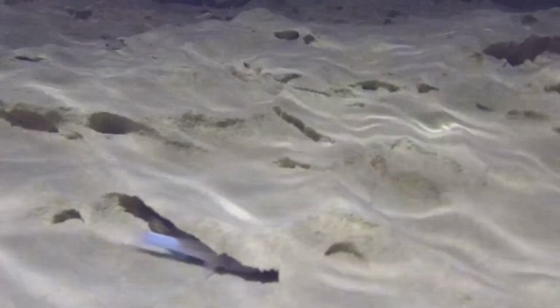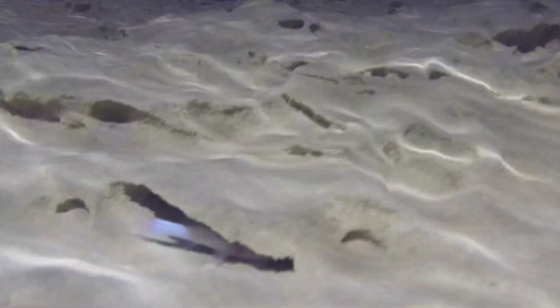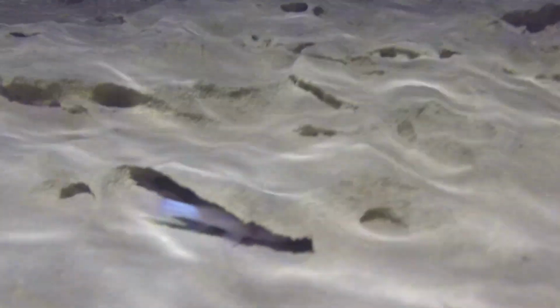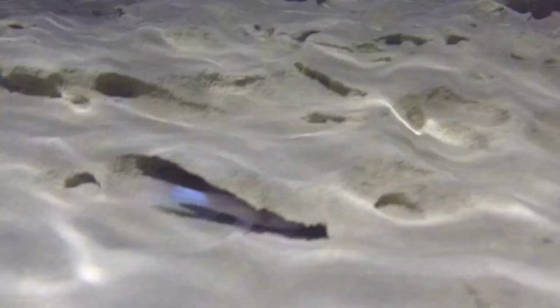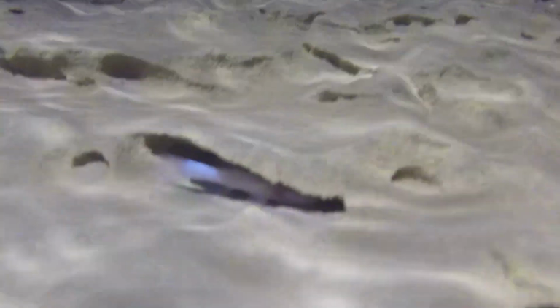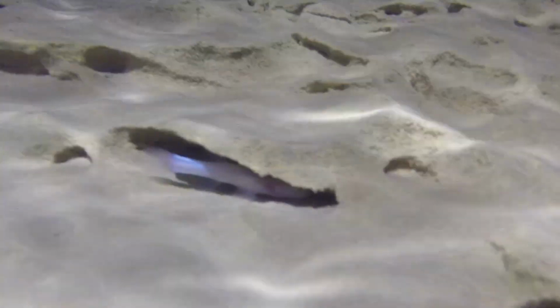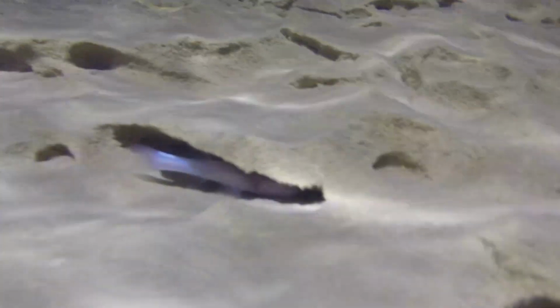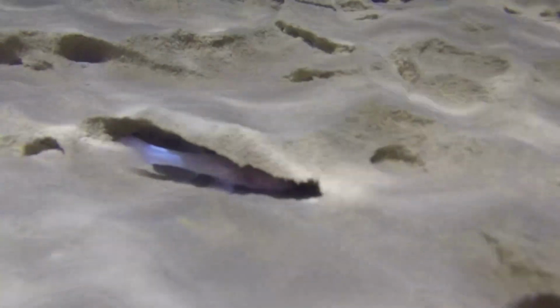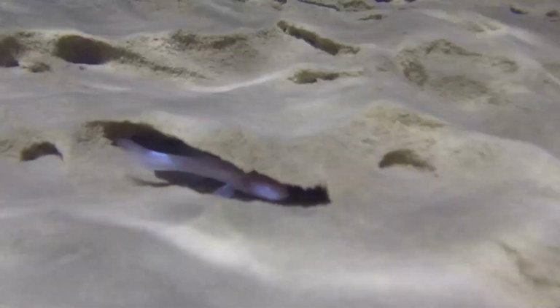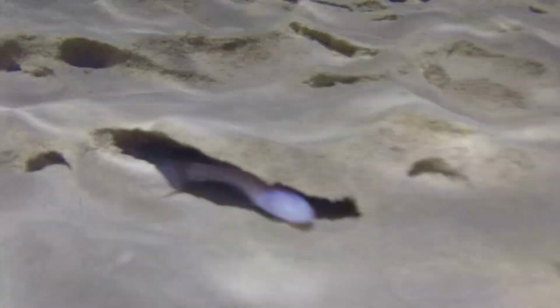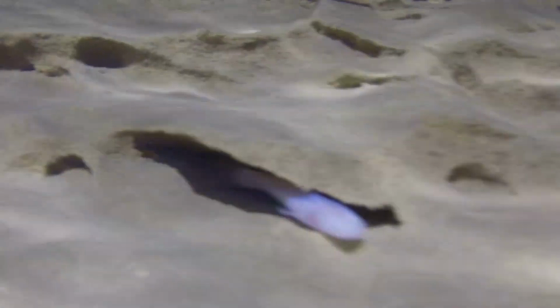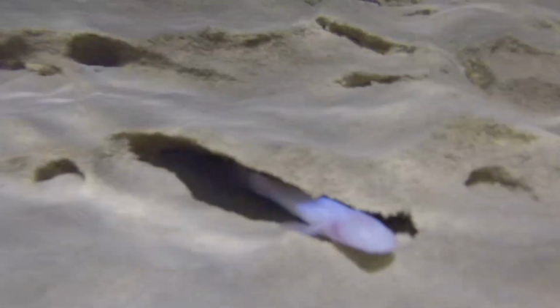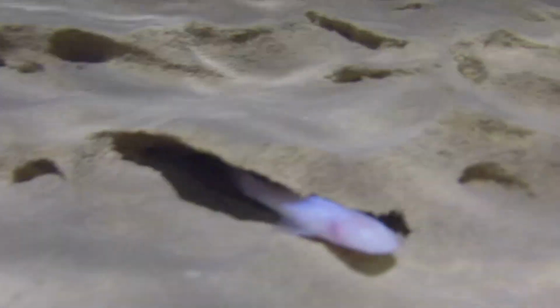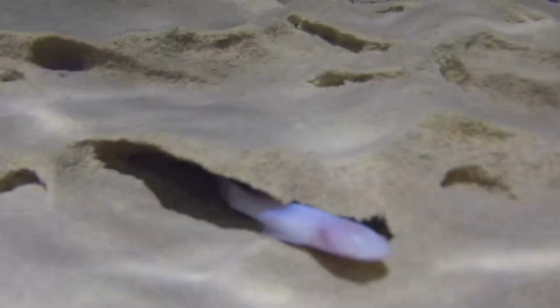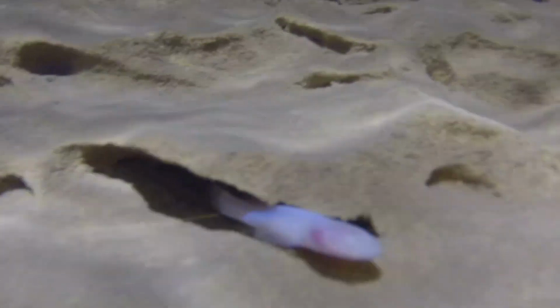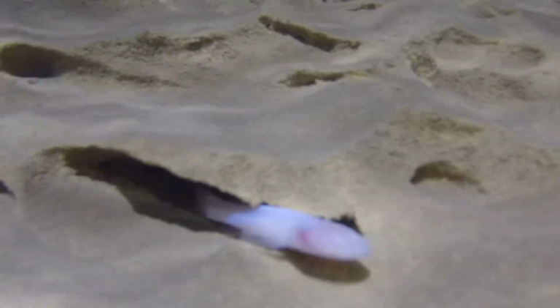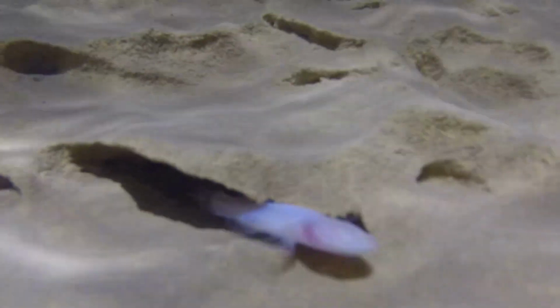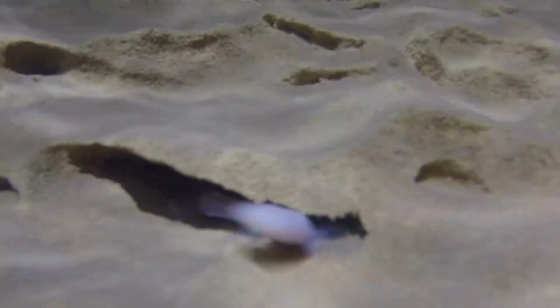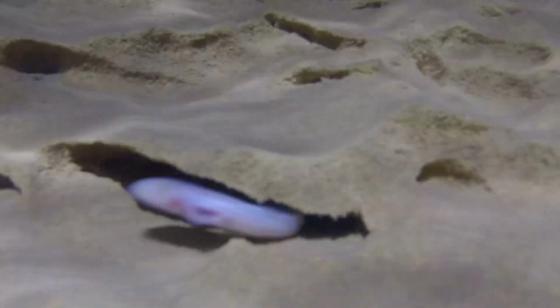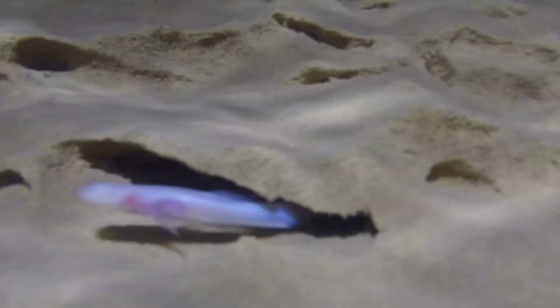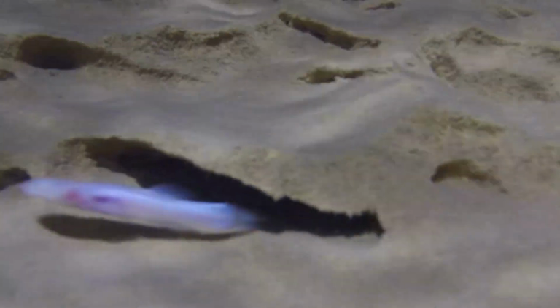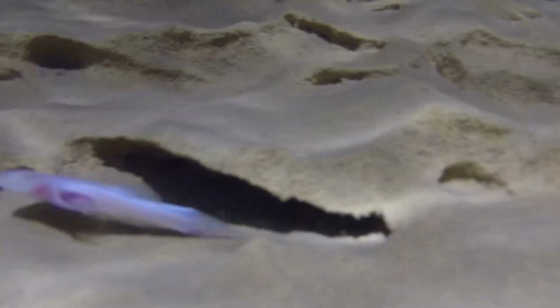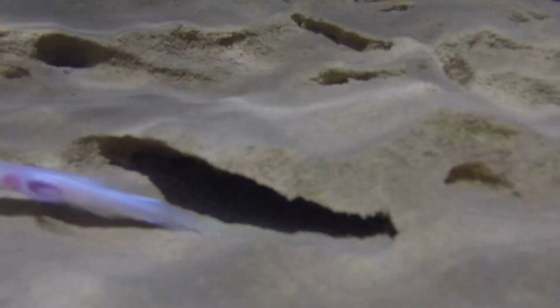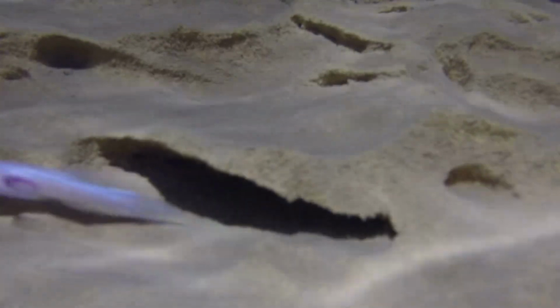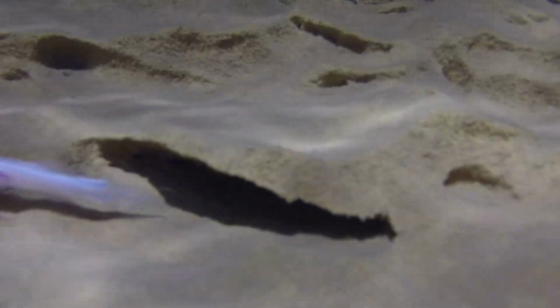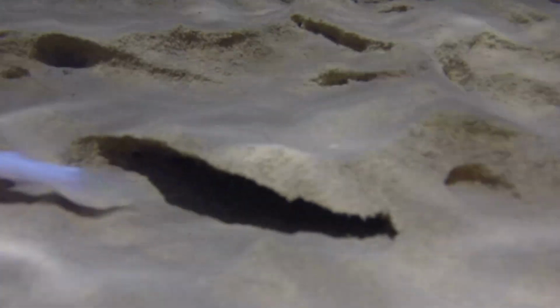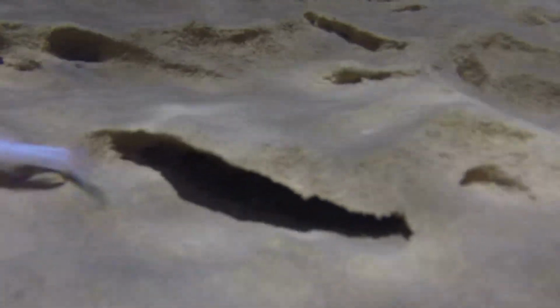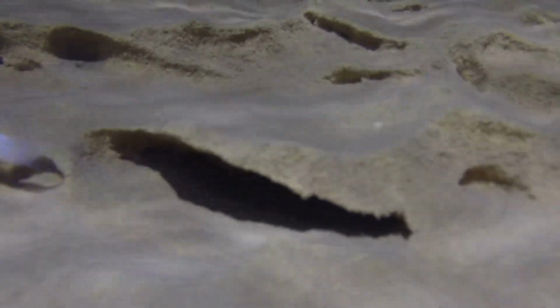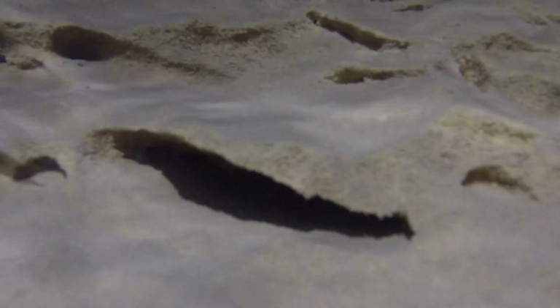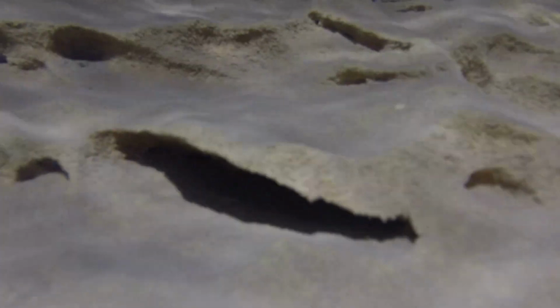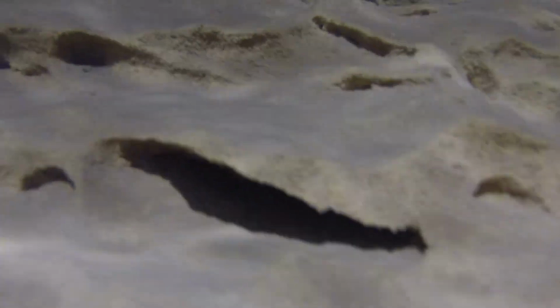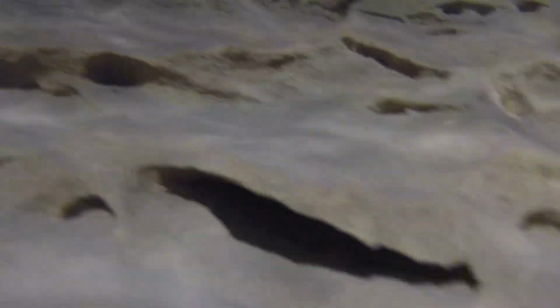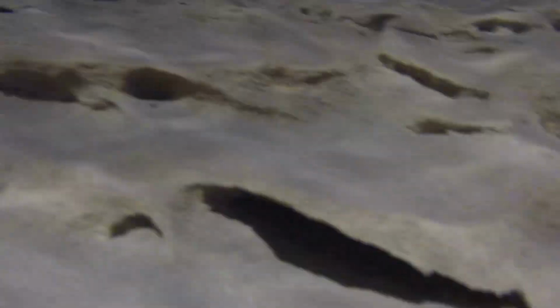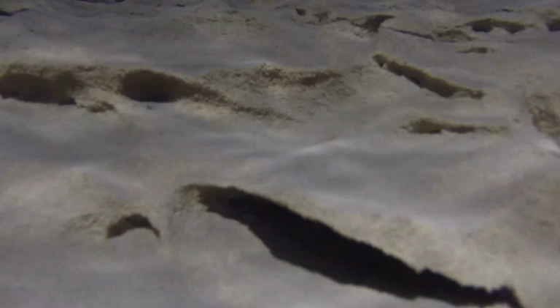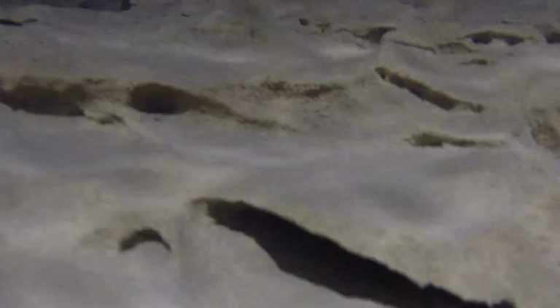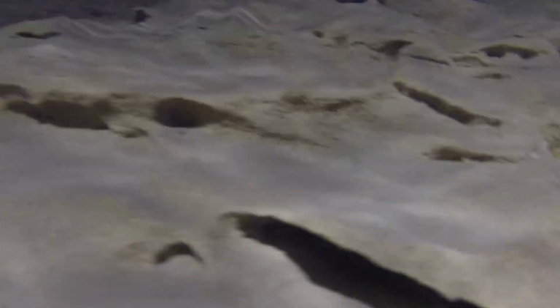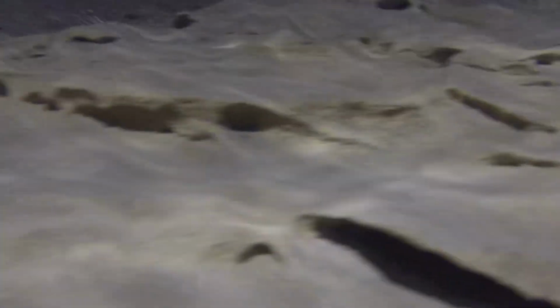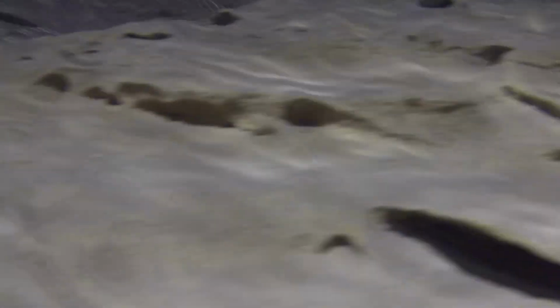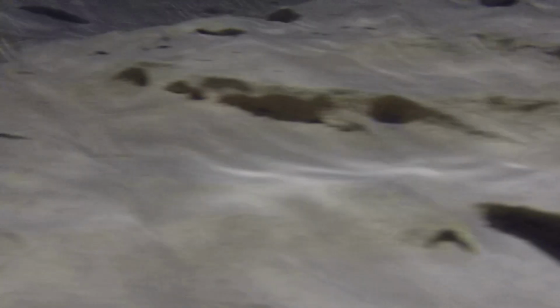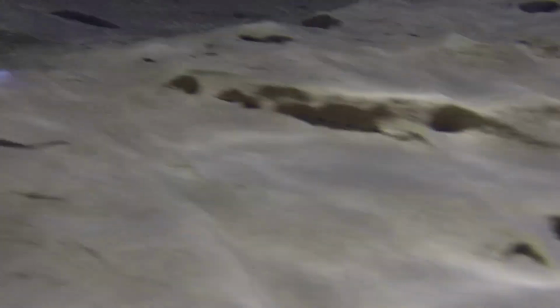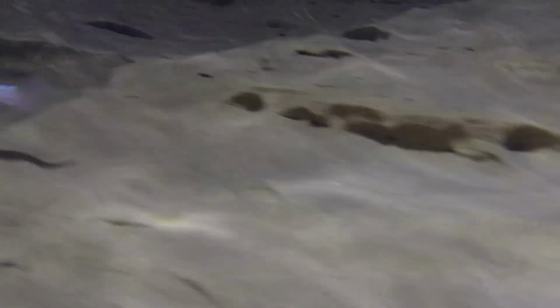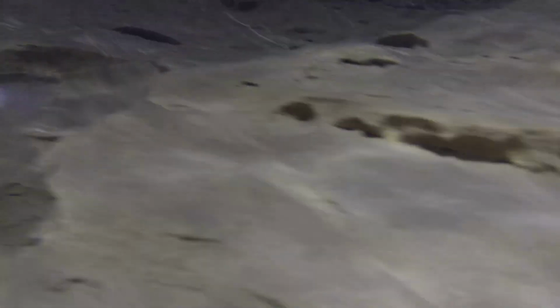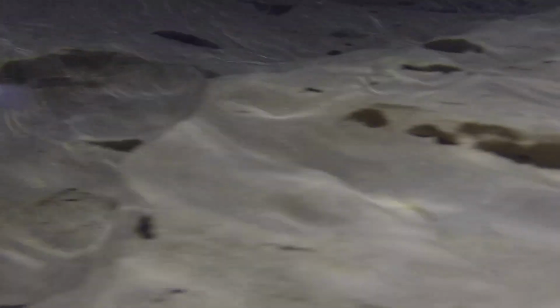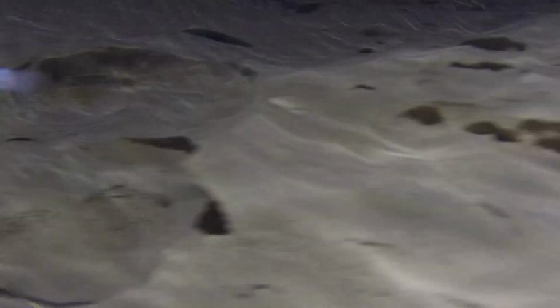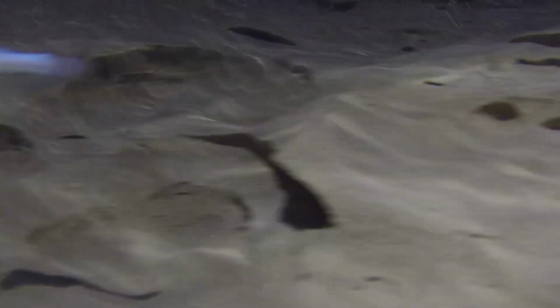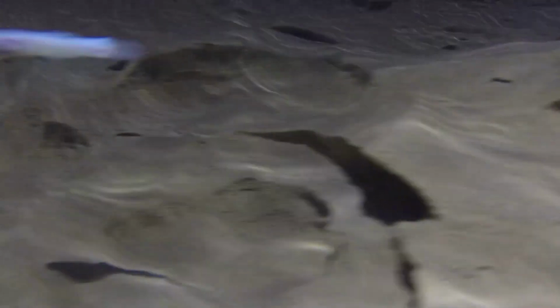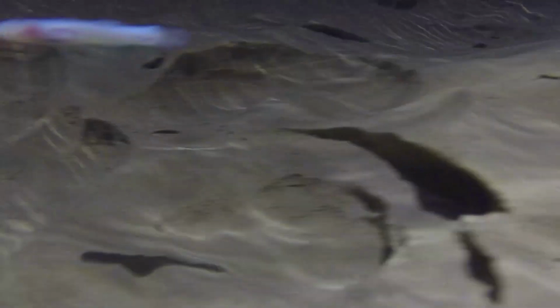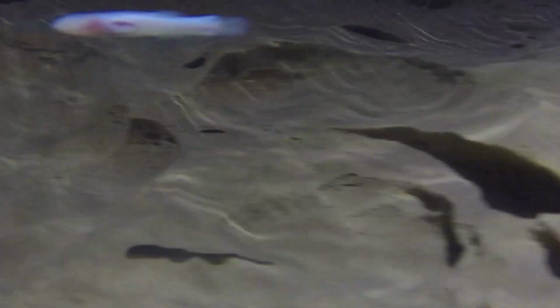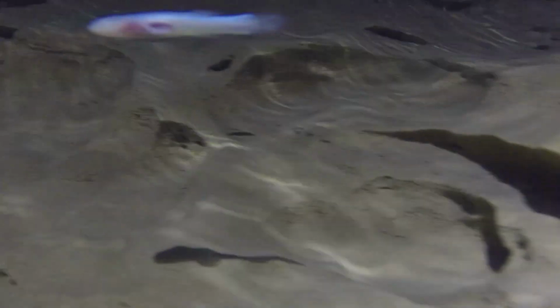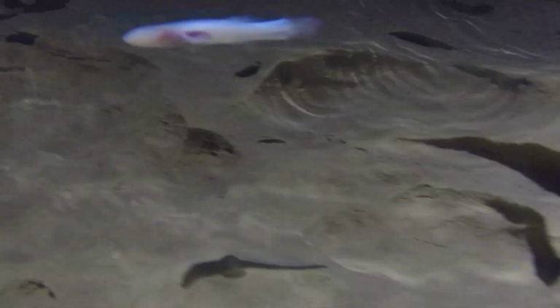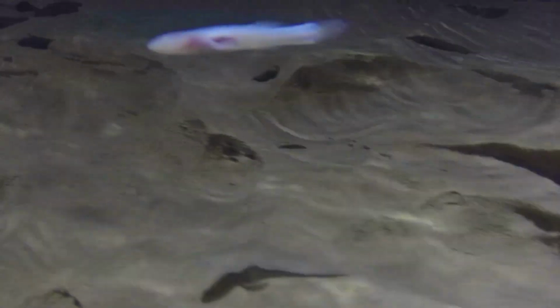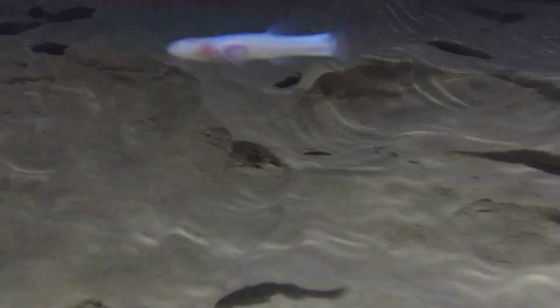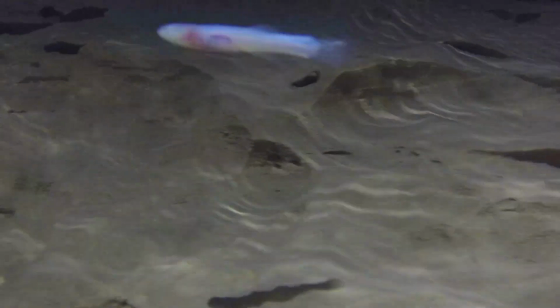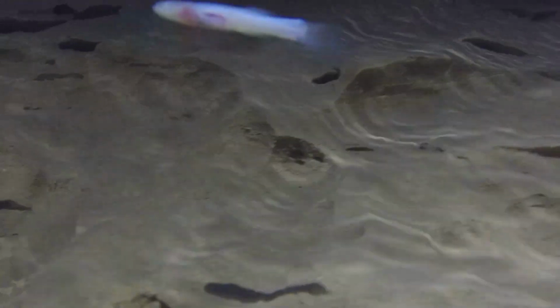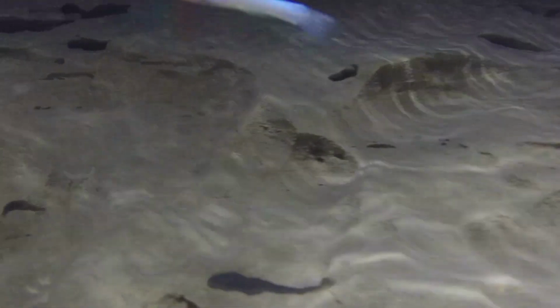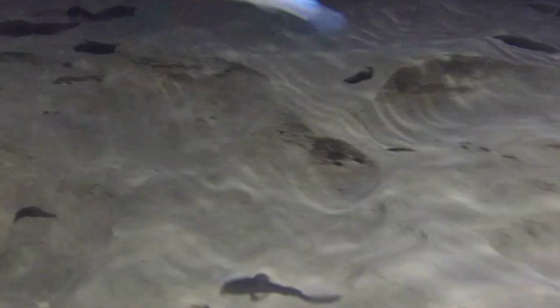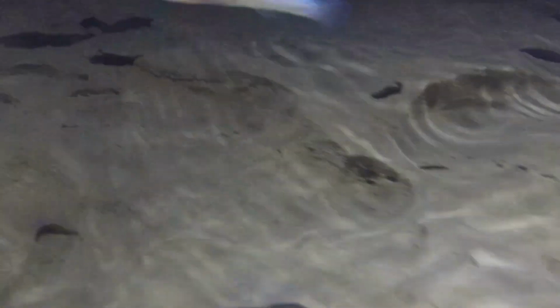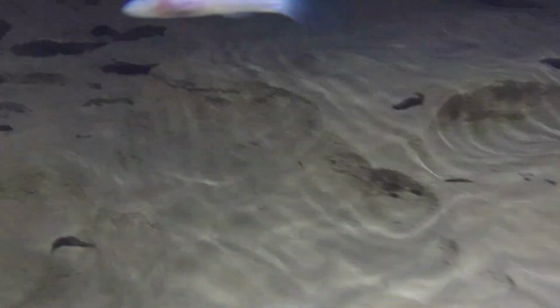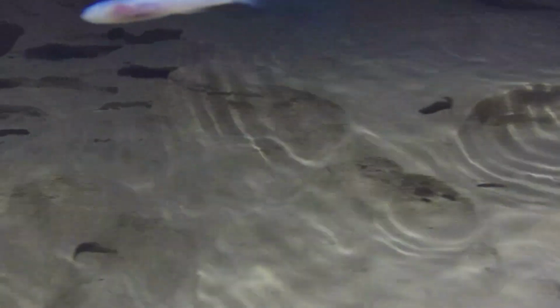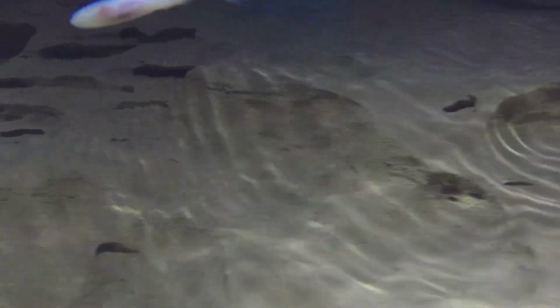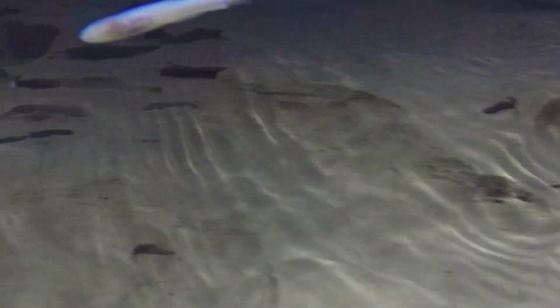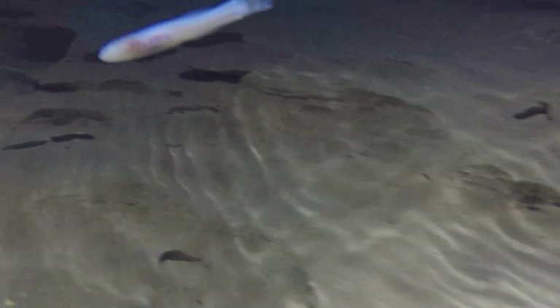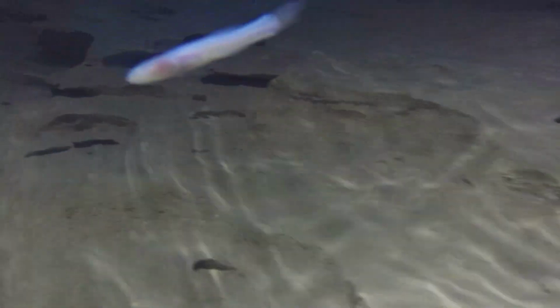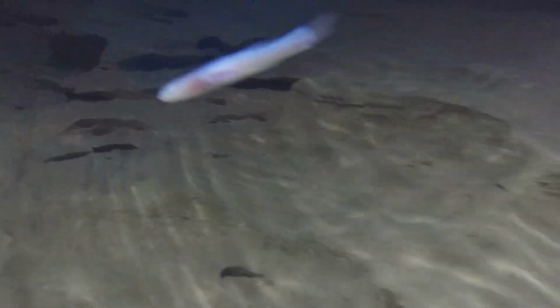They use the gaps in rocks and layers to protect themselves from predators such as cave crayfish, as well as from strong currents.